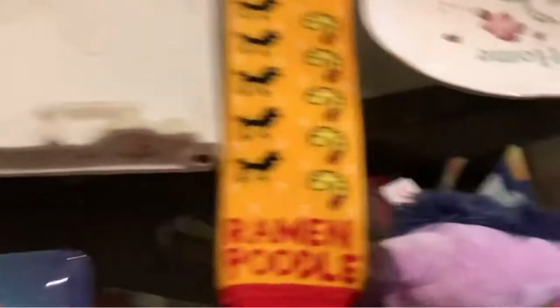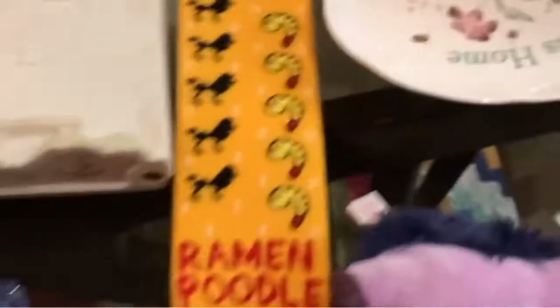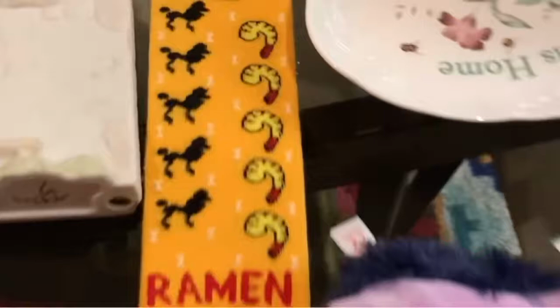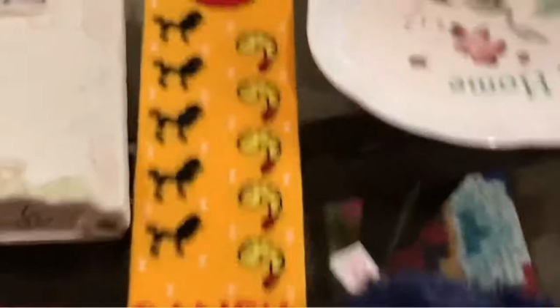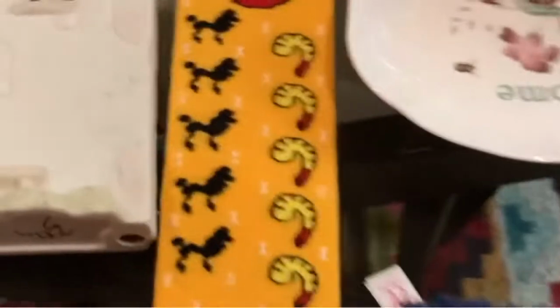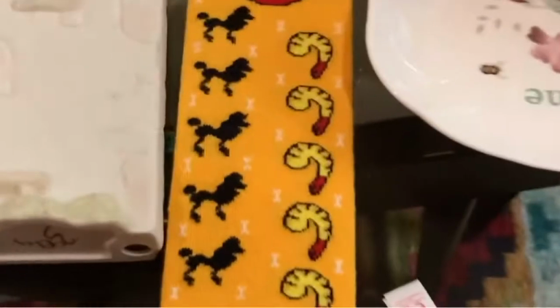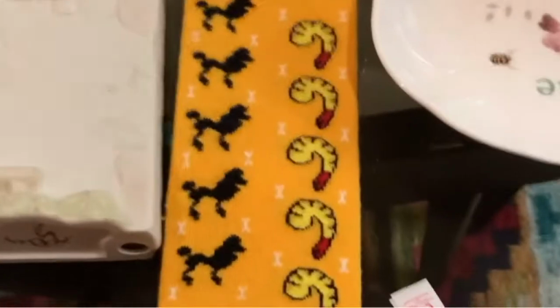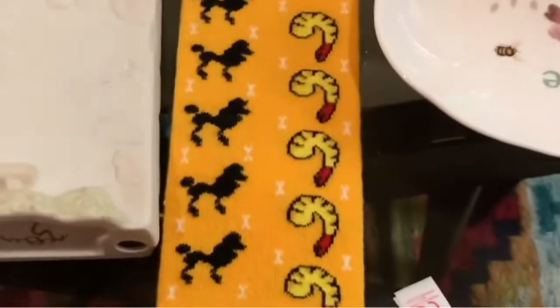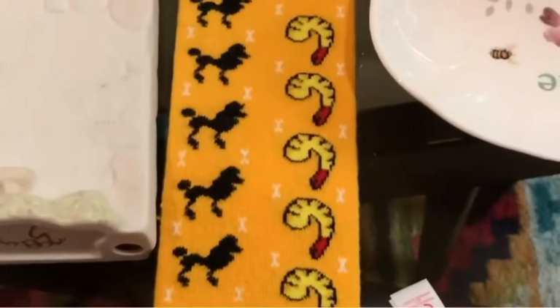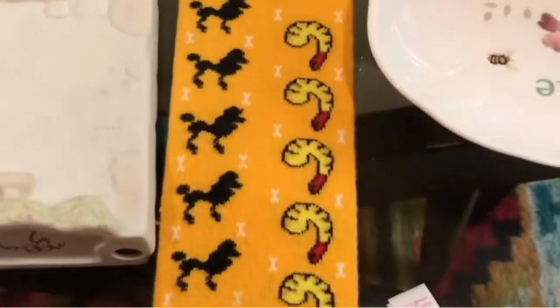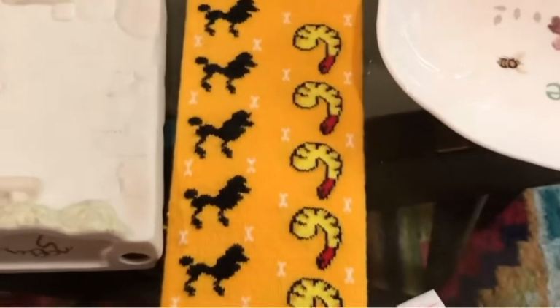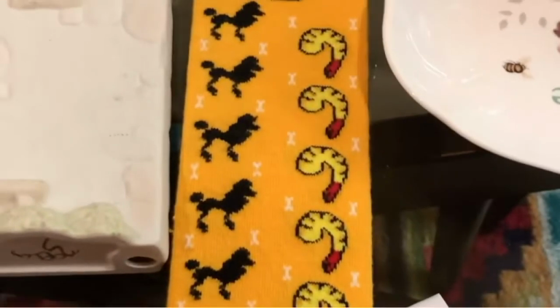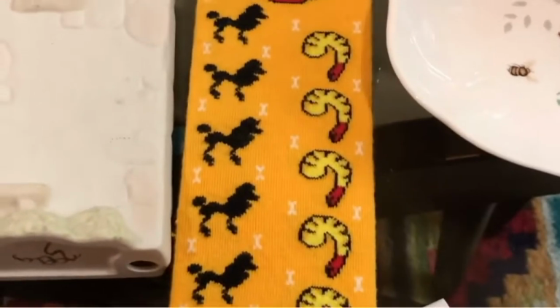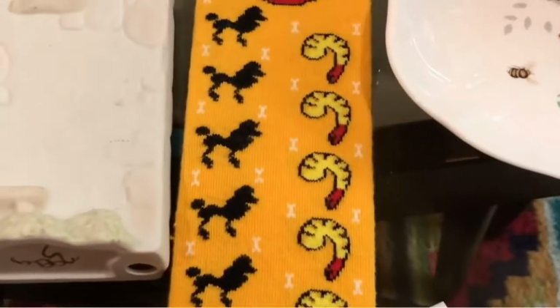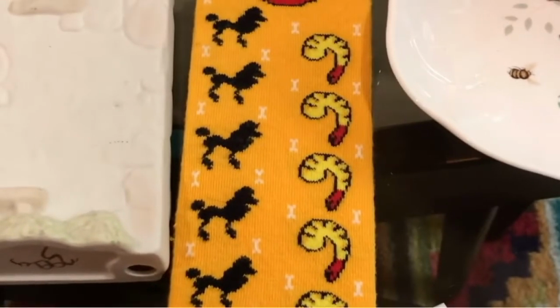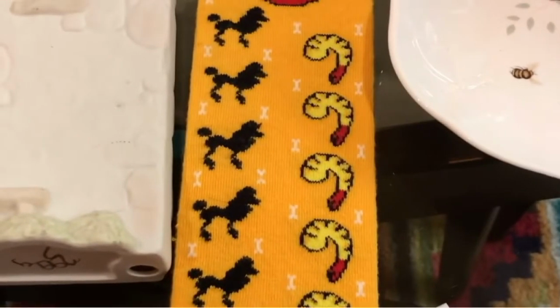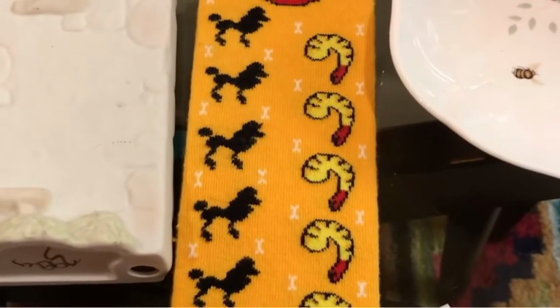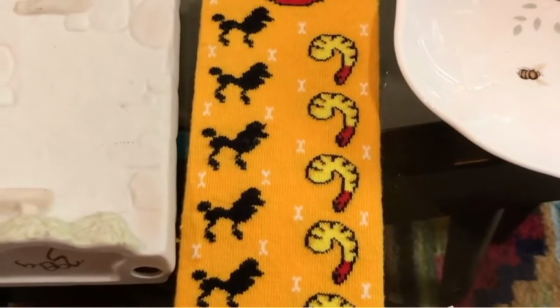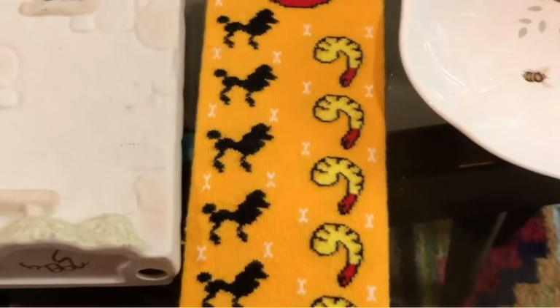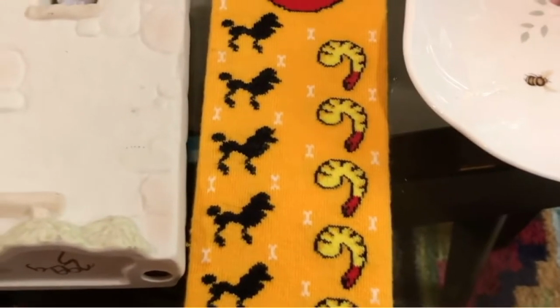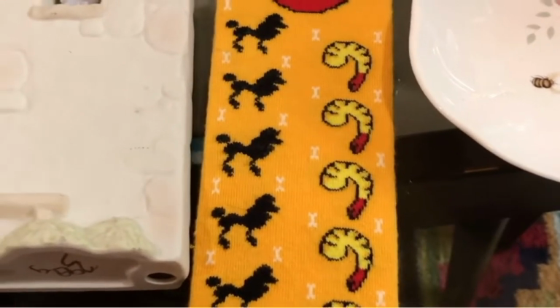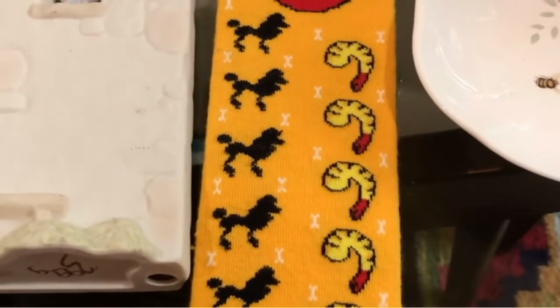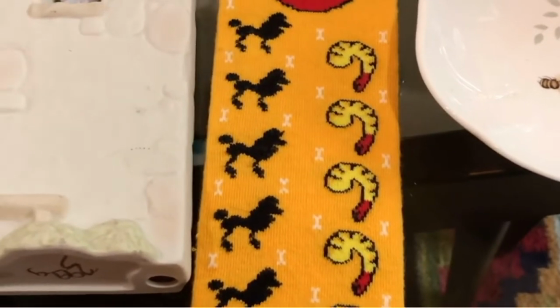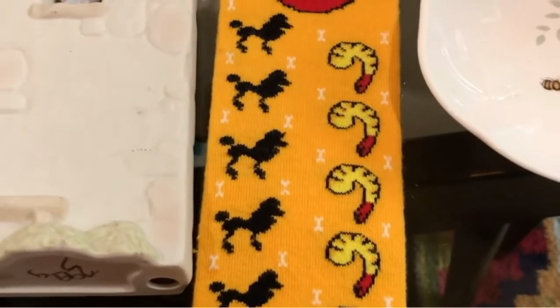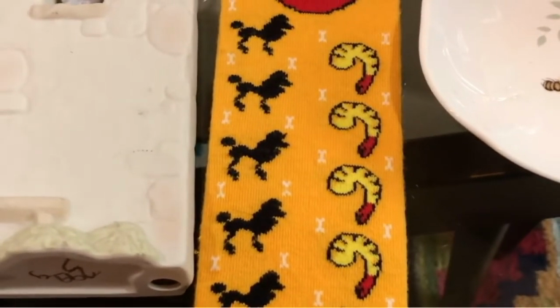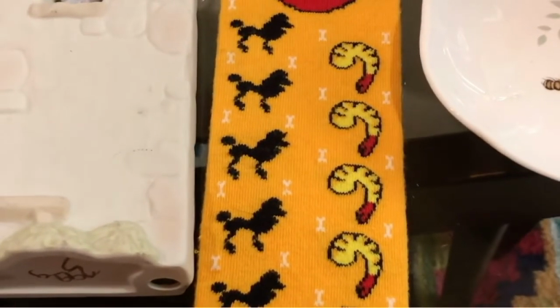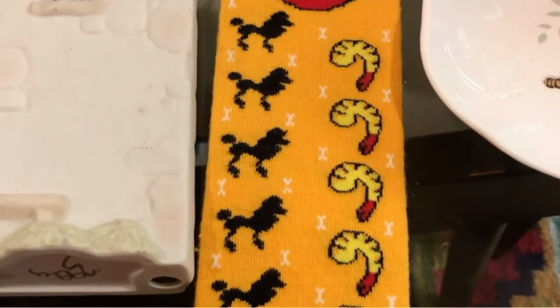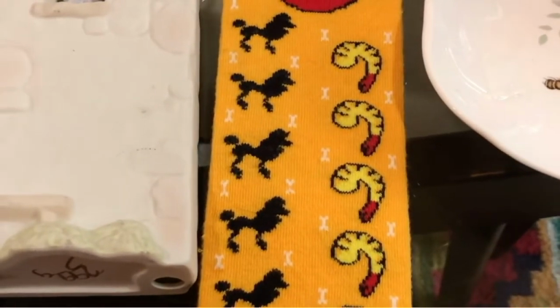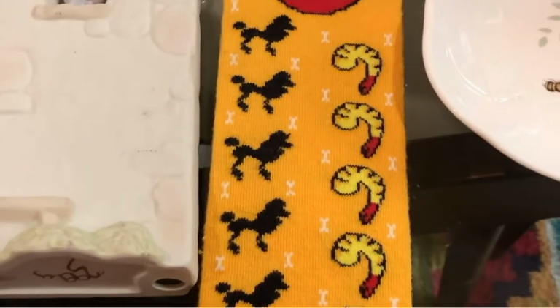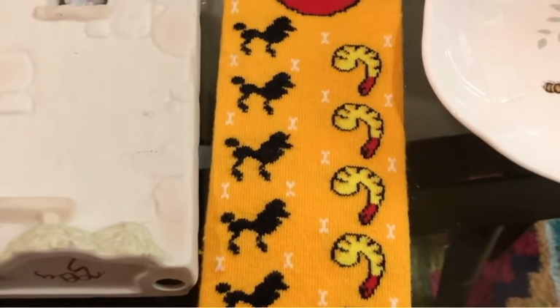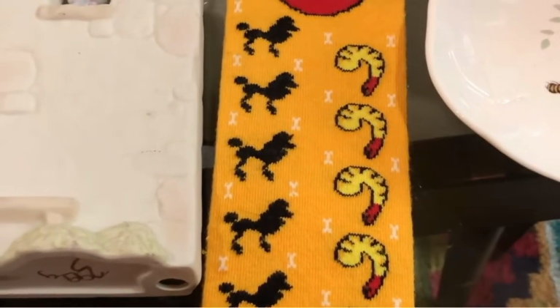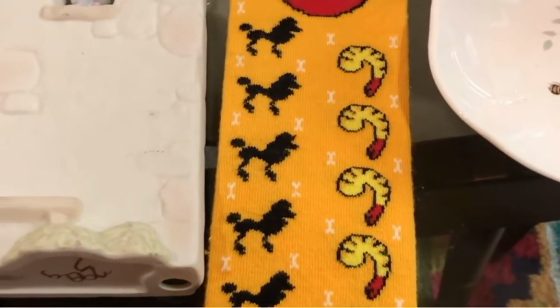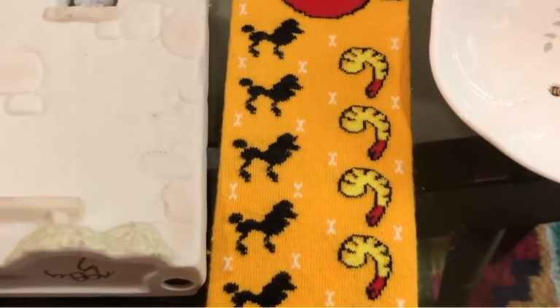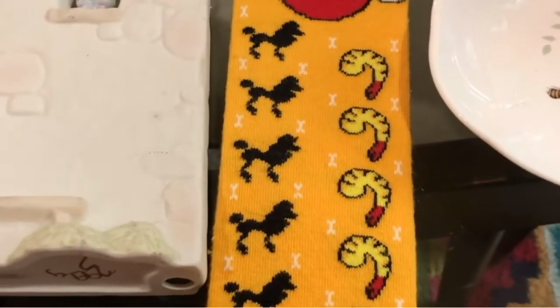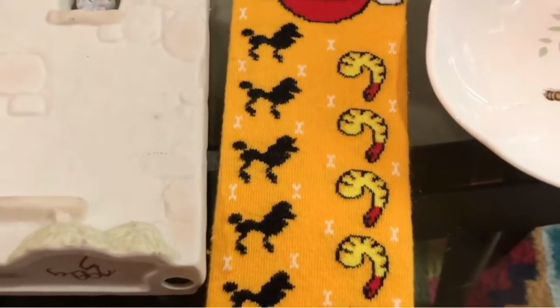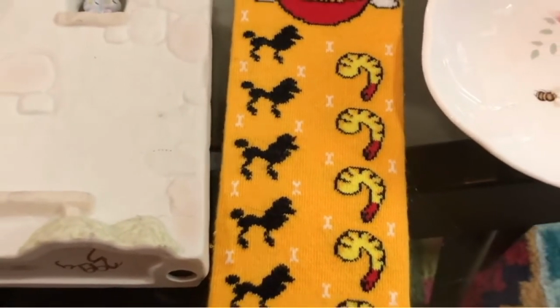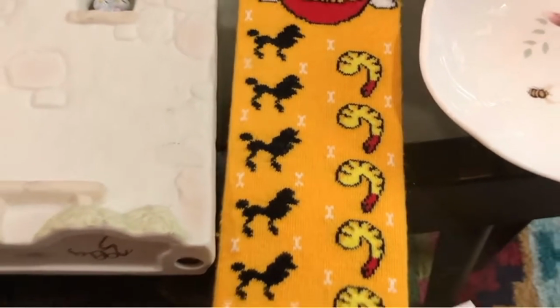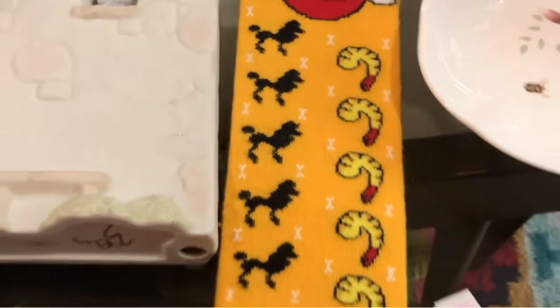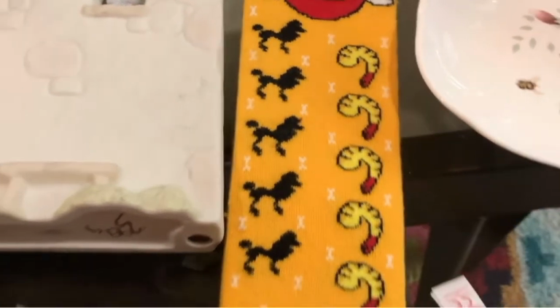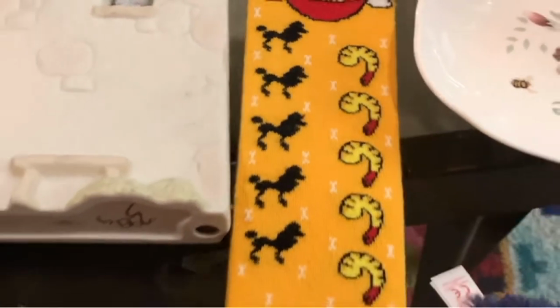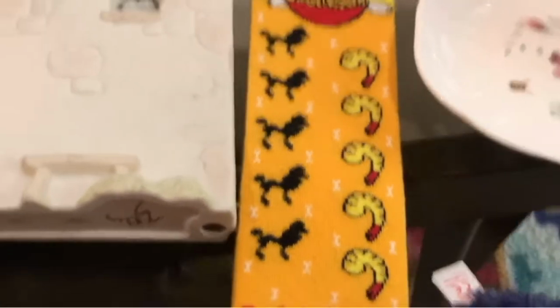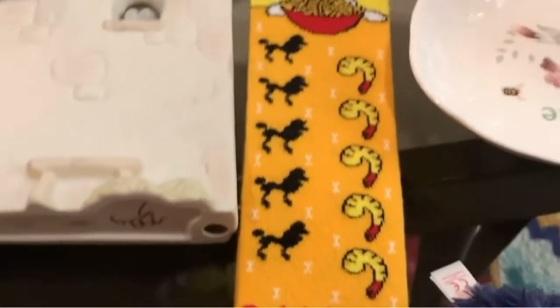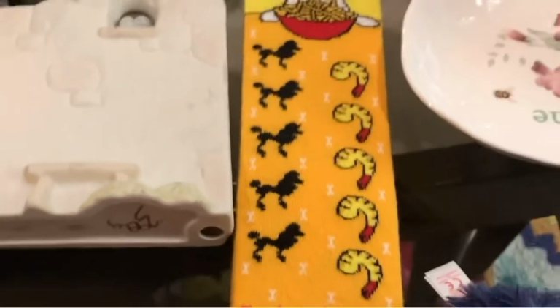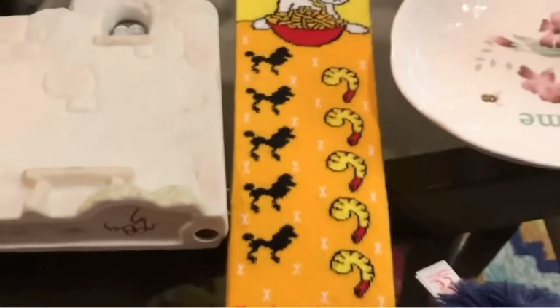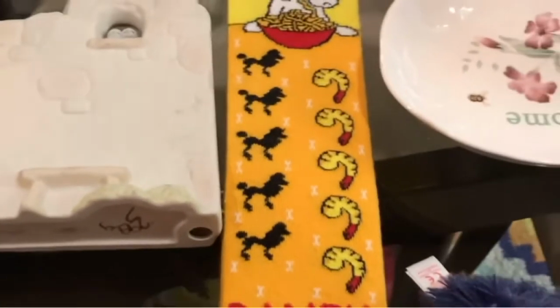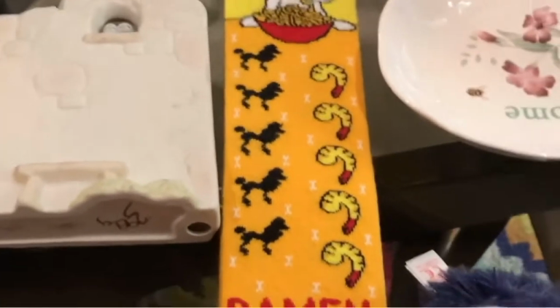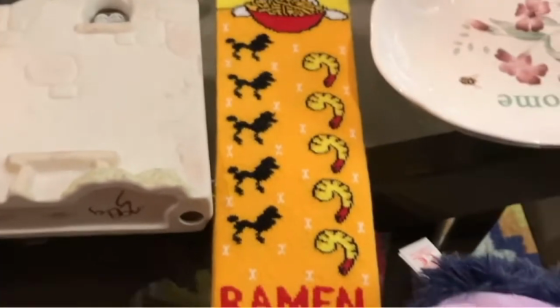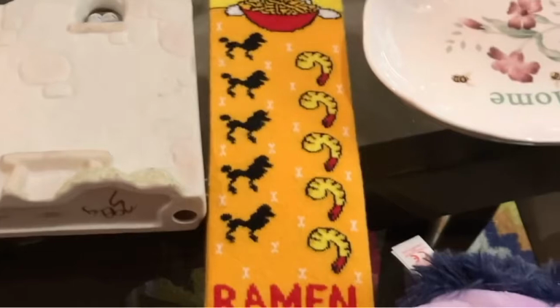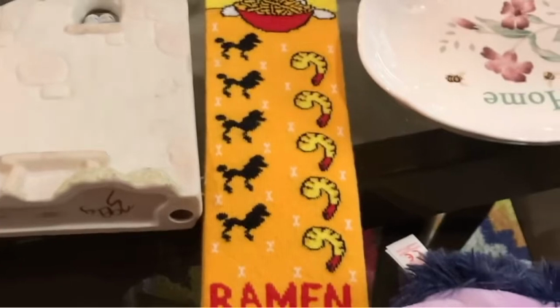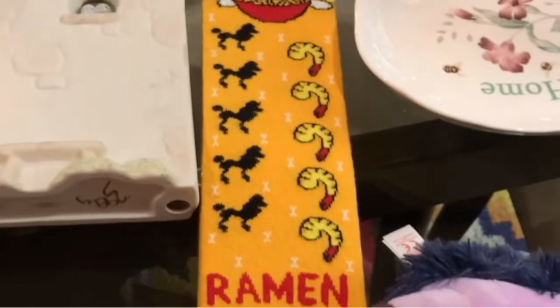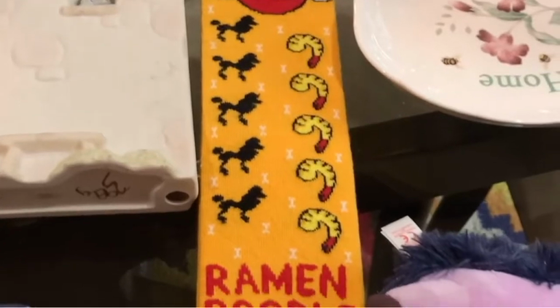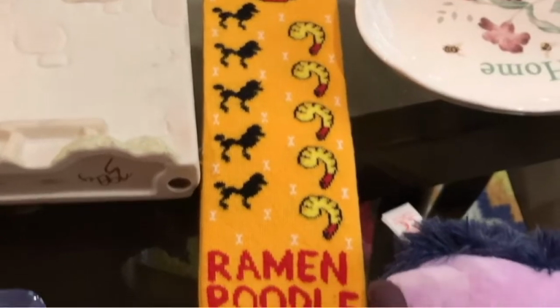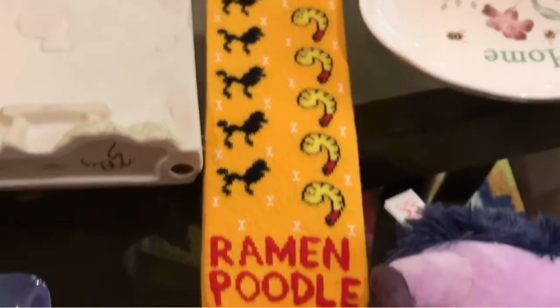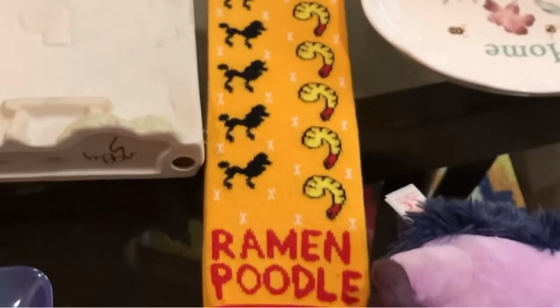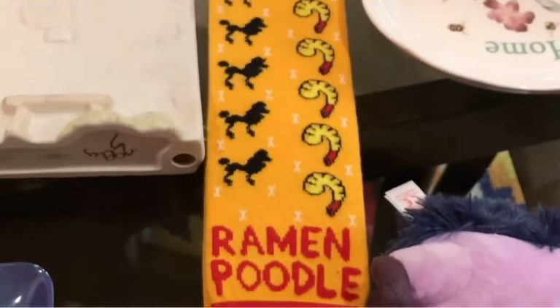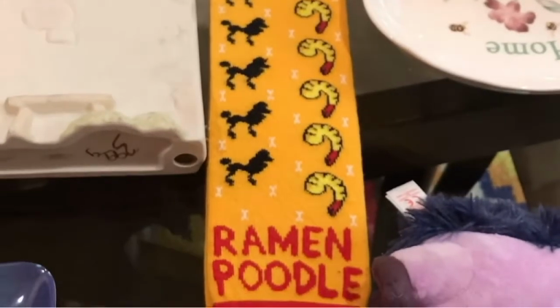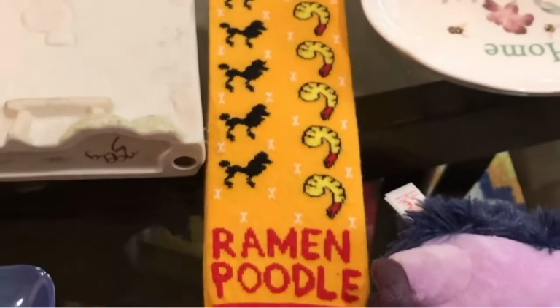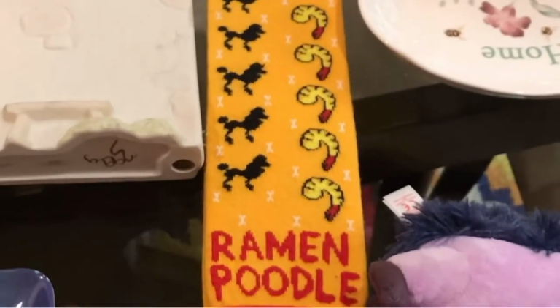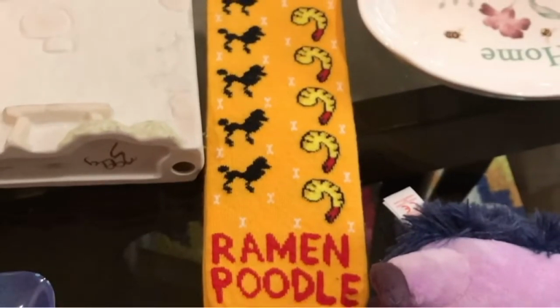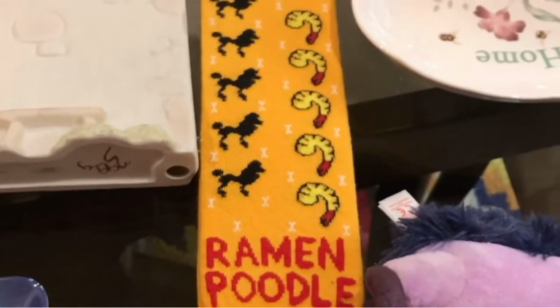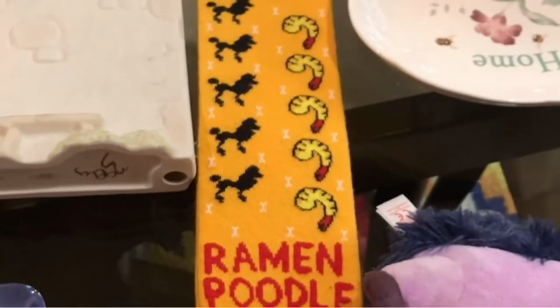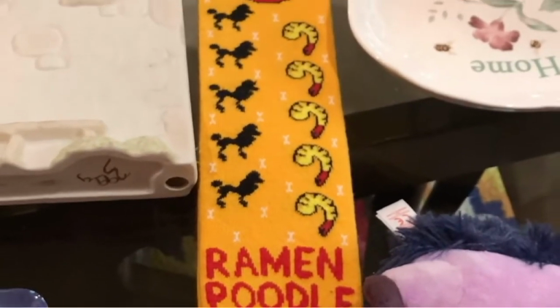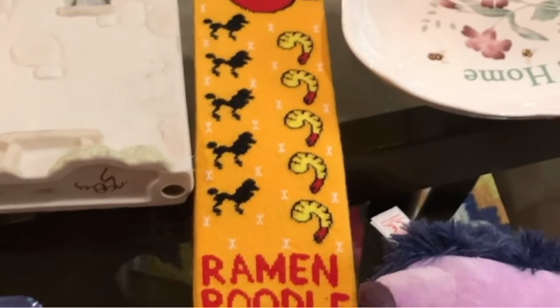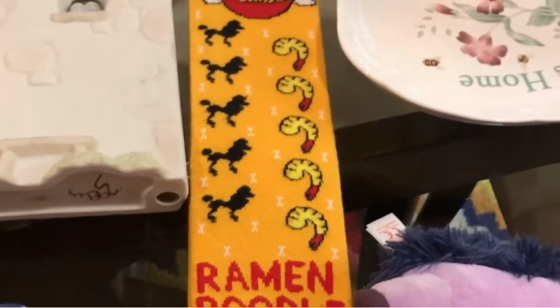Look at this ramen poodle and the little shrimps. I love it. $3. That's for me — you can't take that away from me.